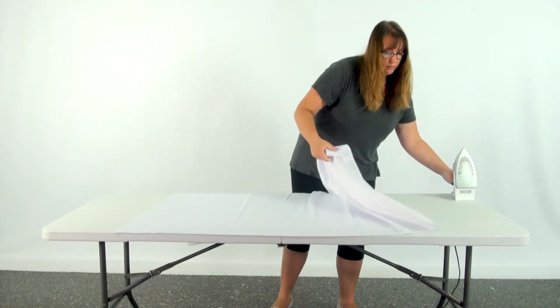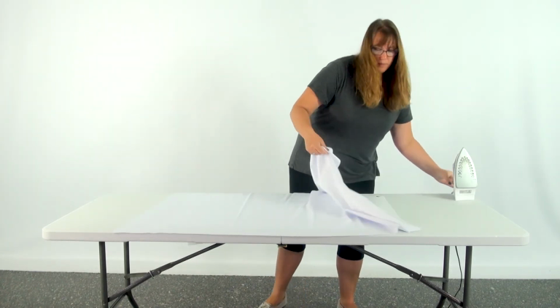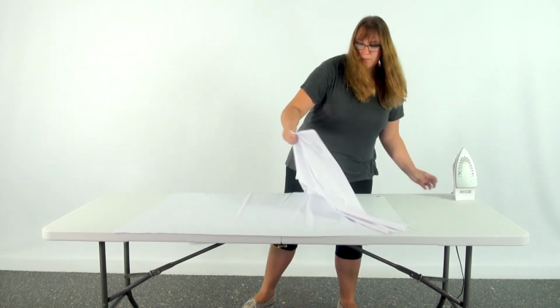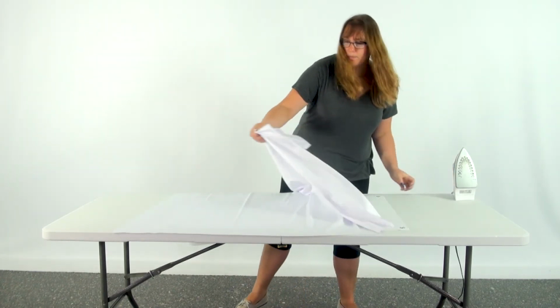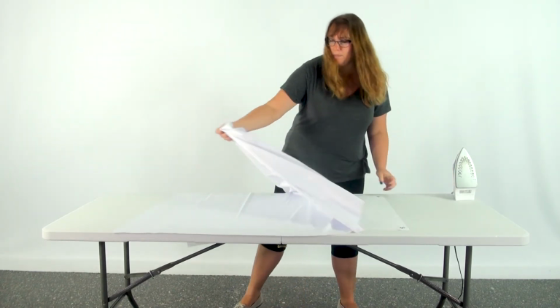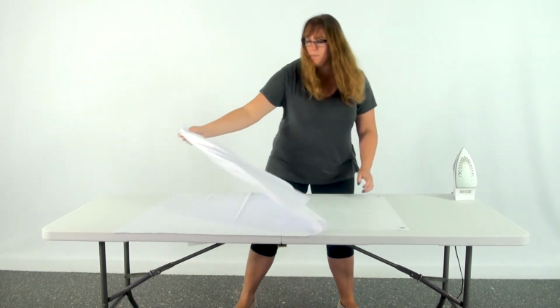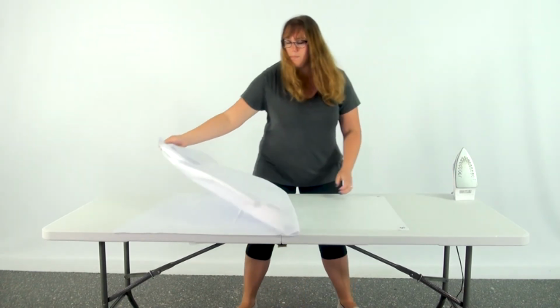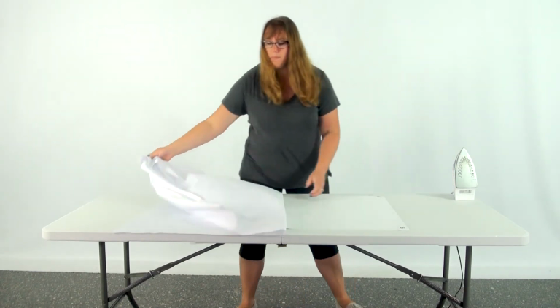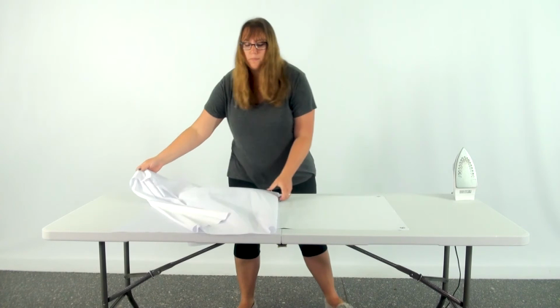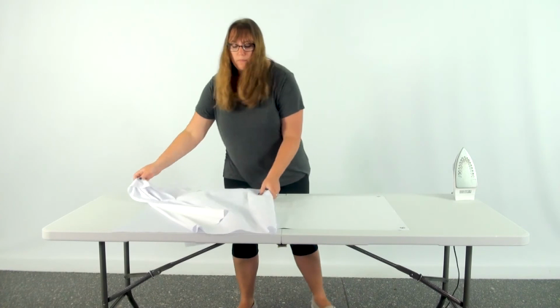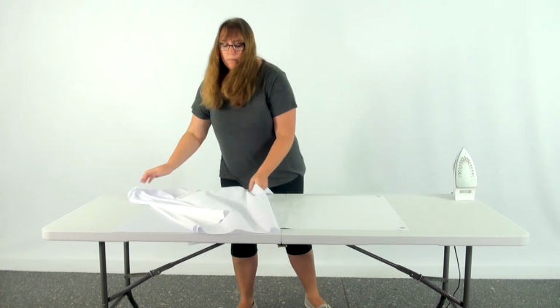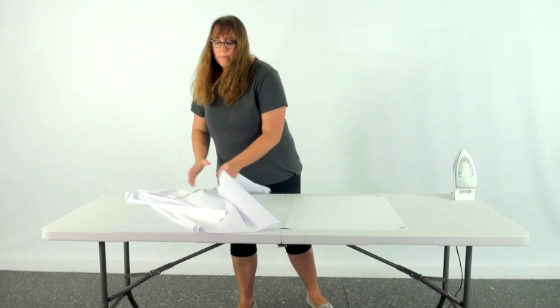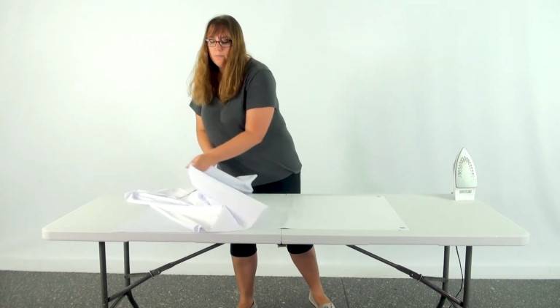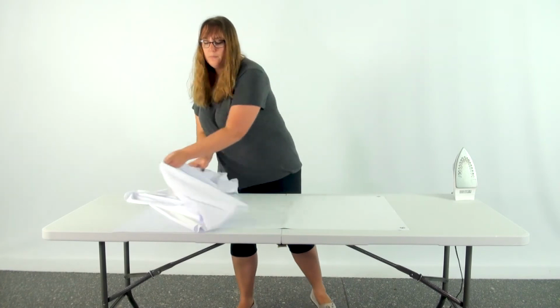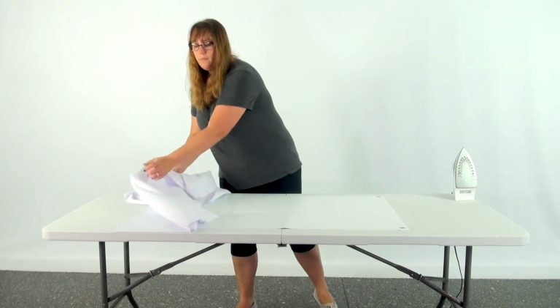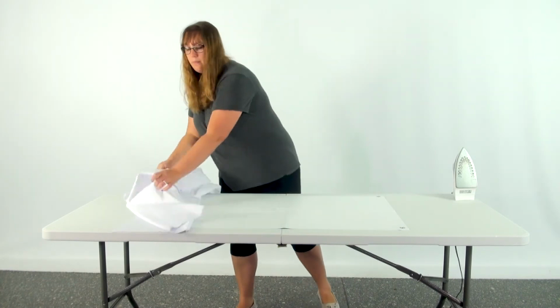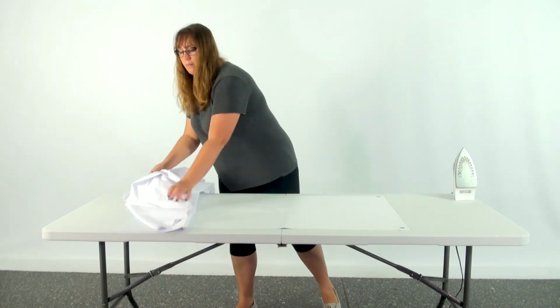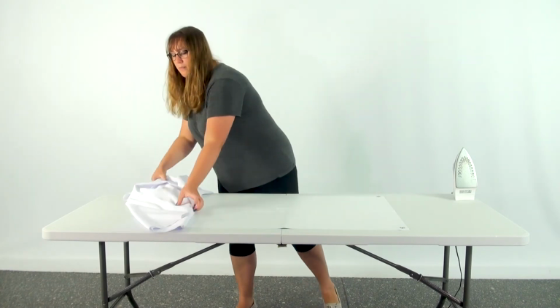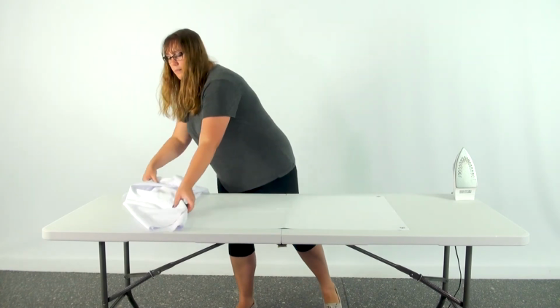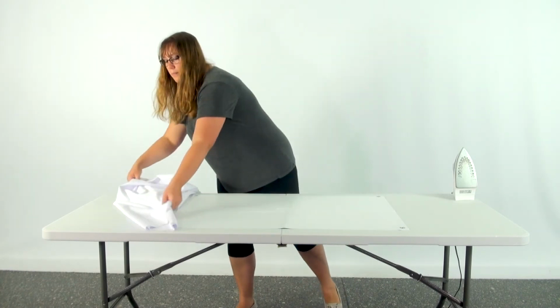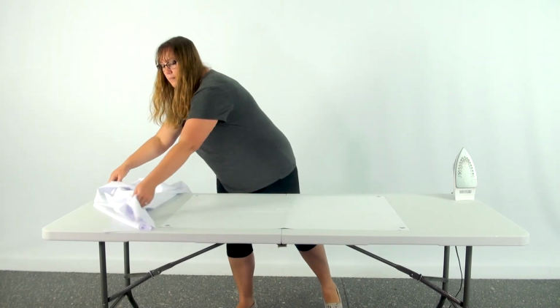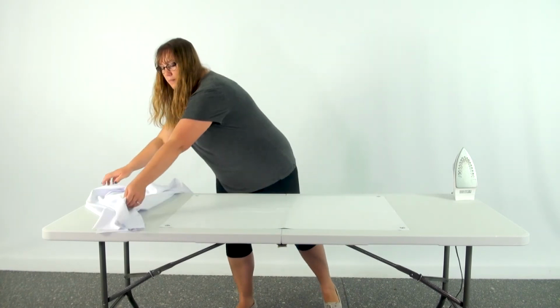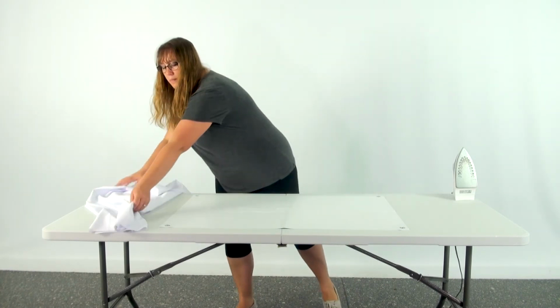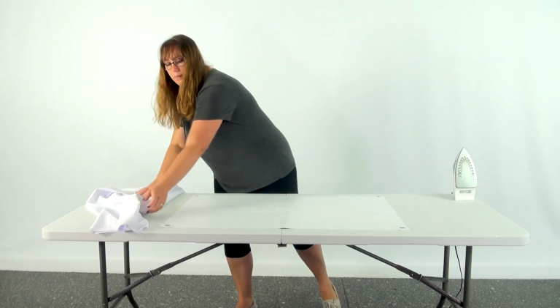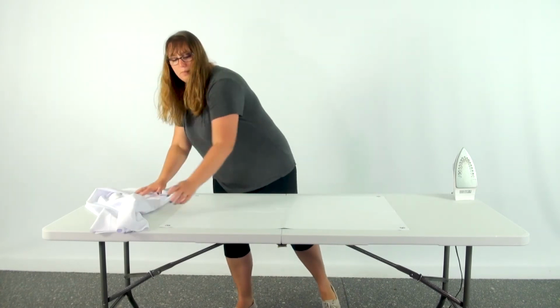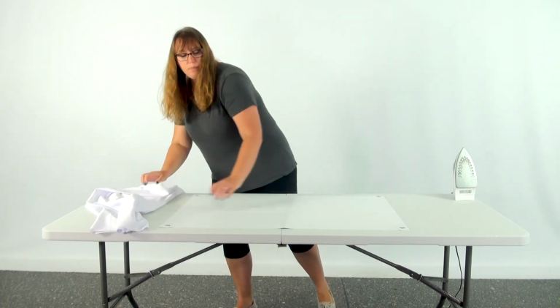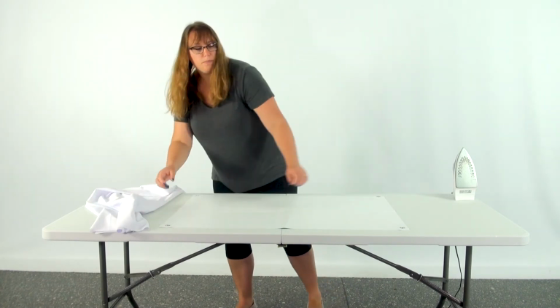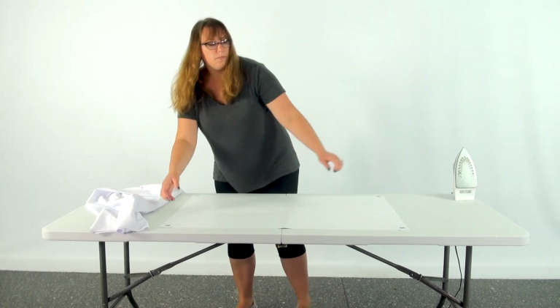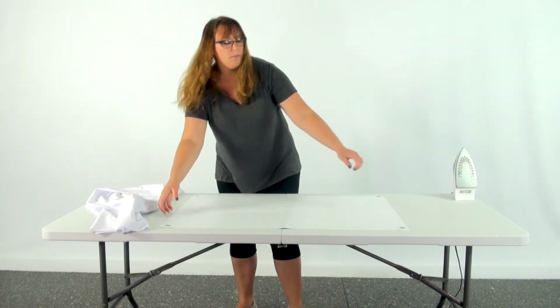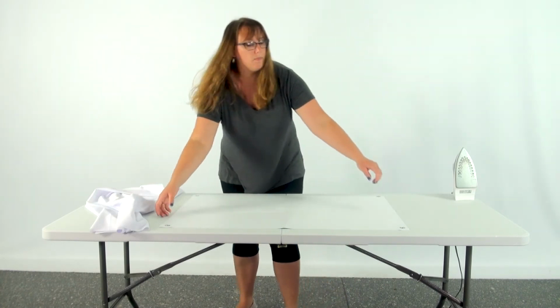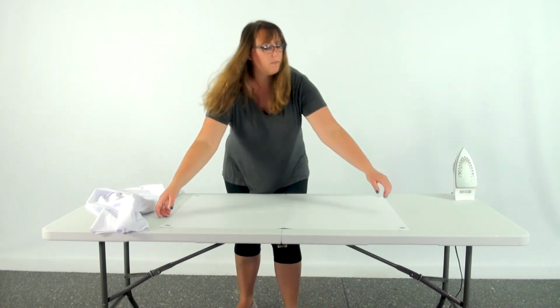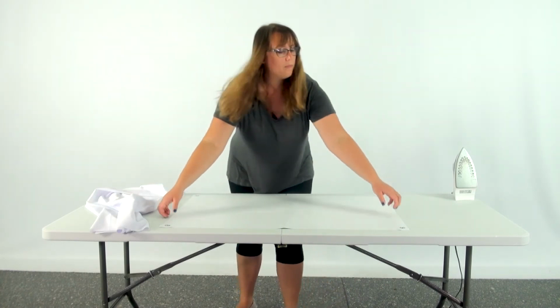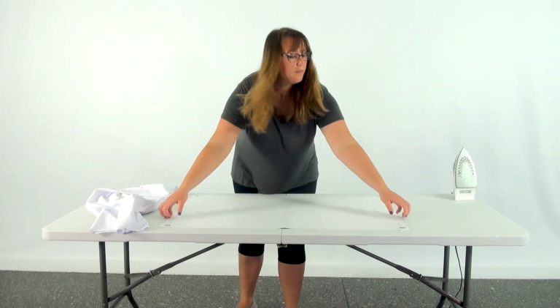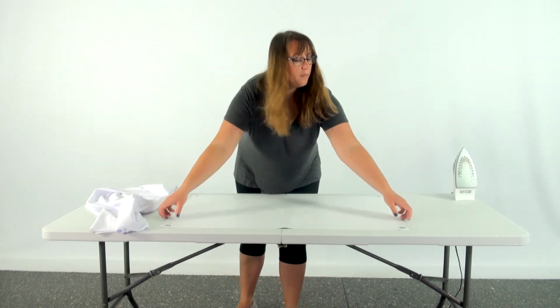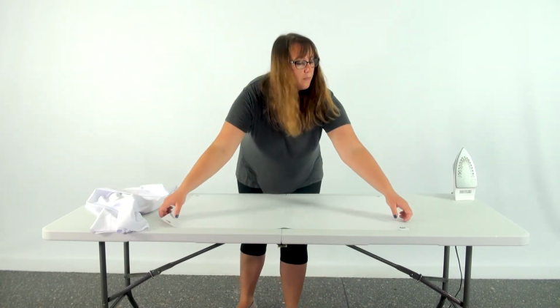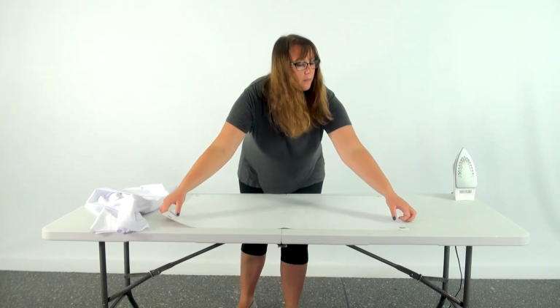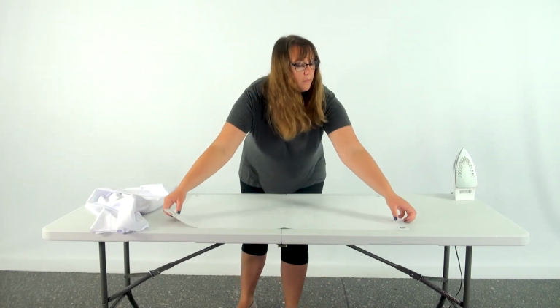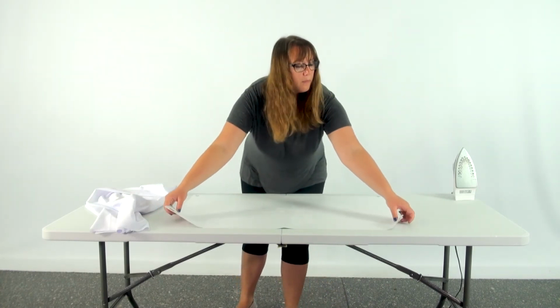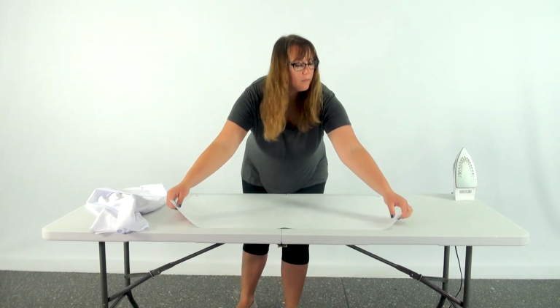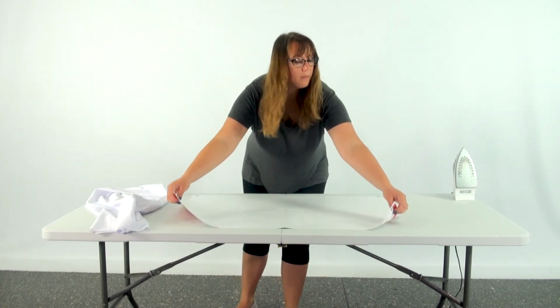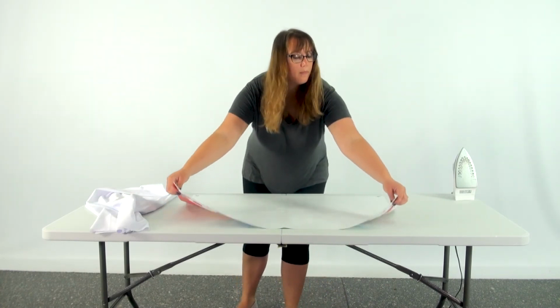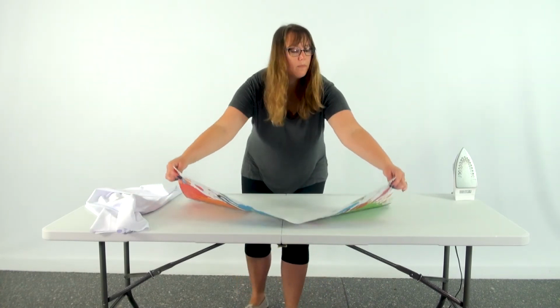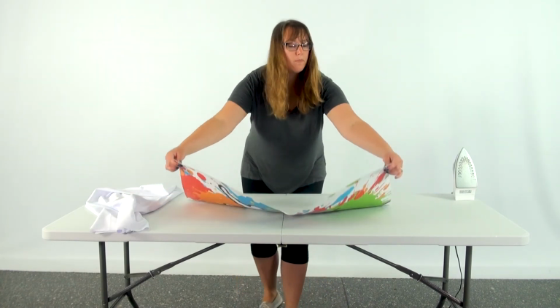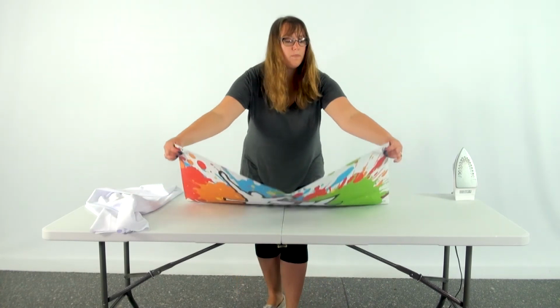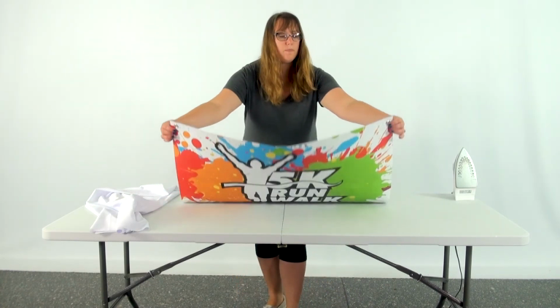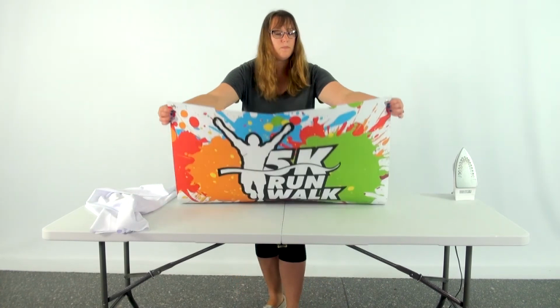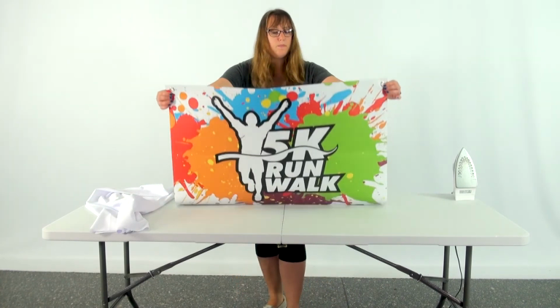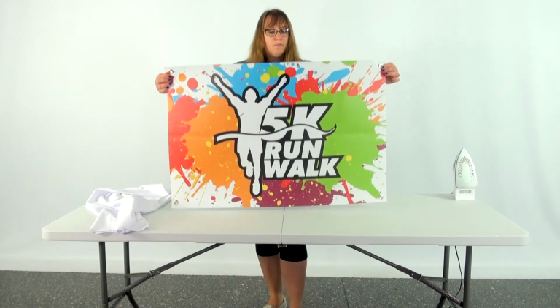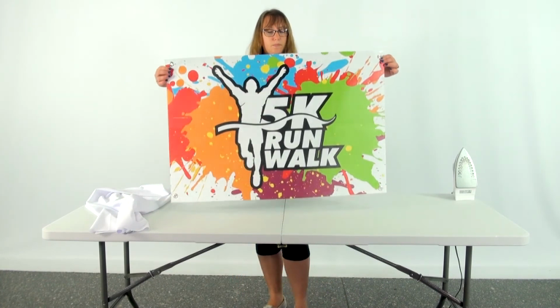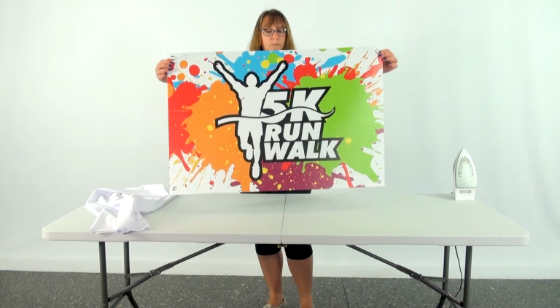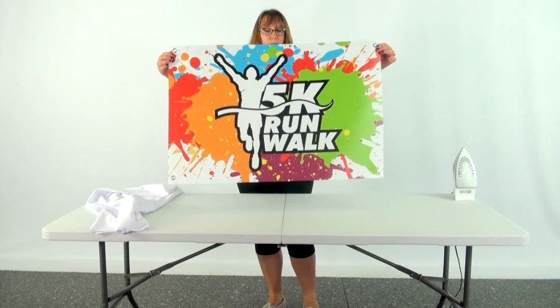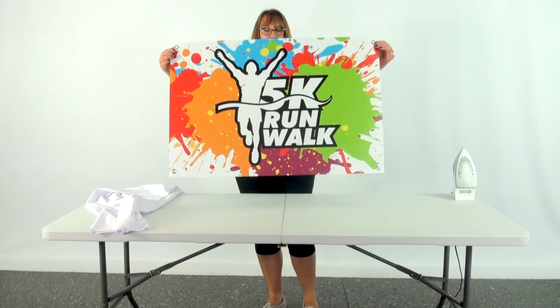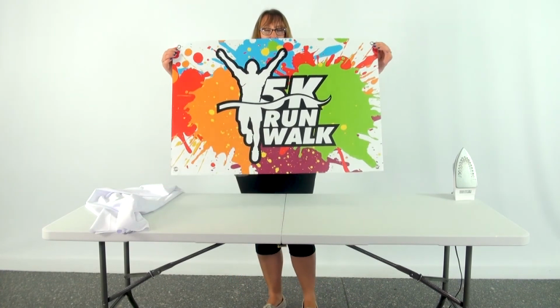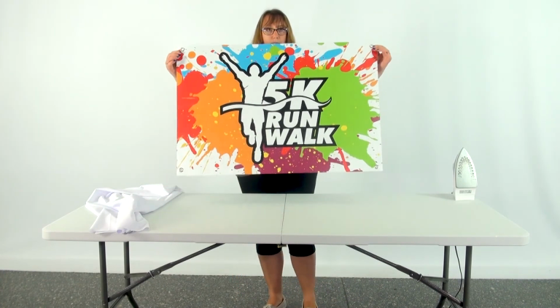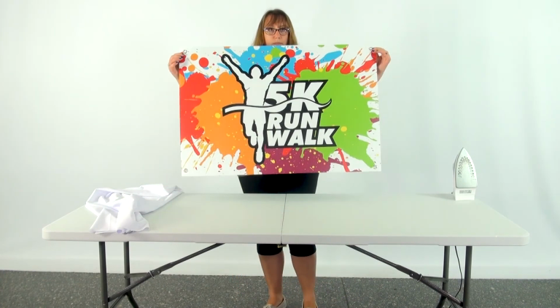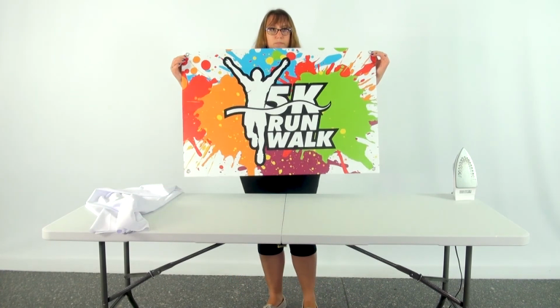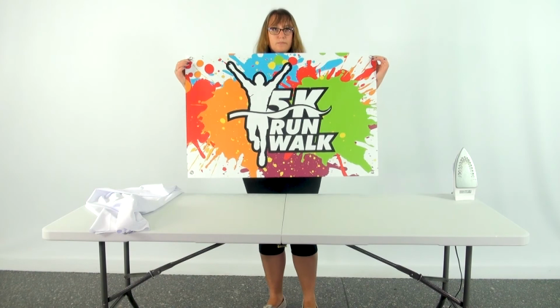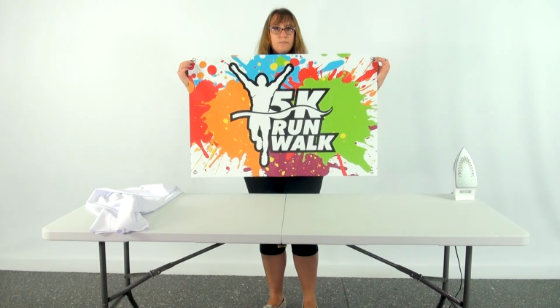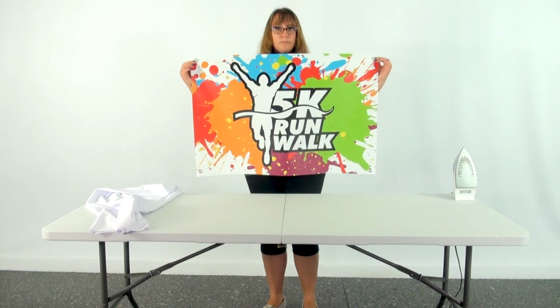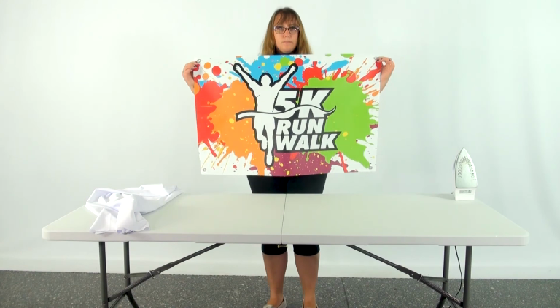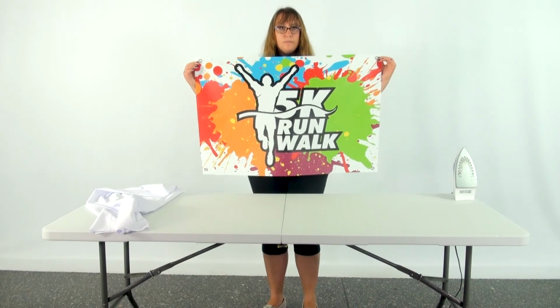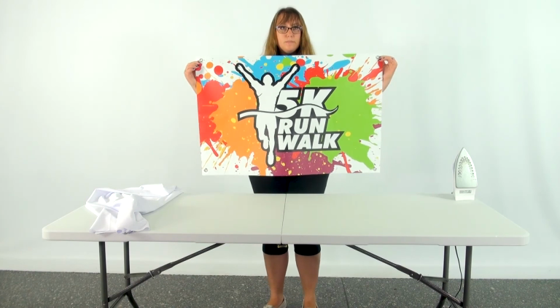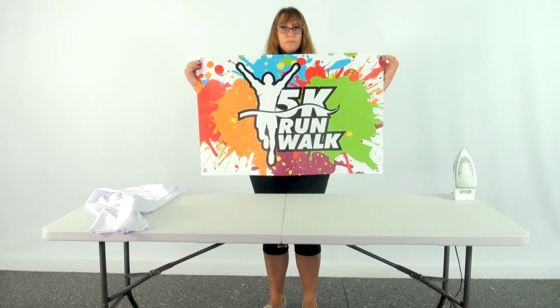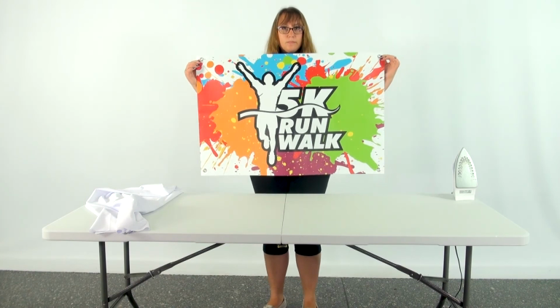Check out our how-to care for vinyl video for more information on how to take care of your vinyl print.